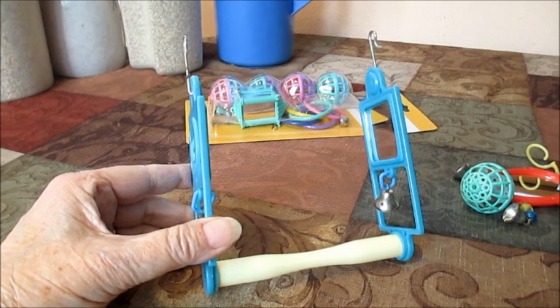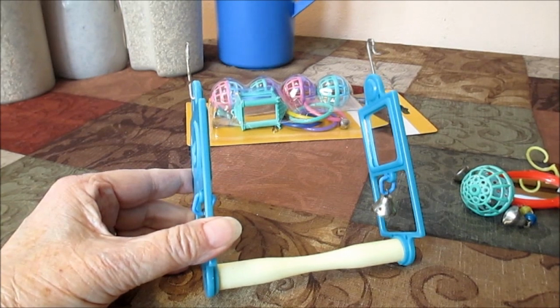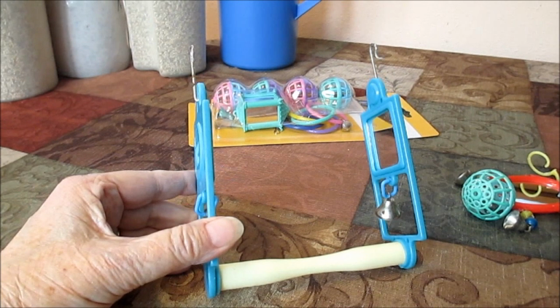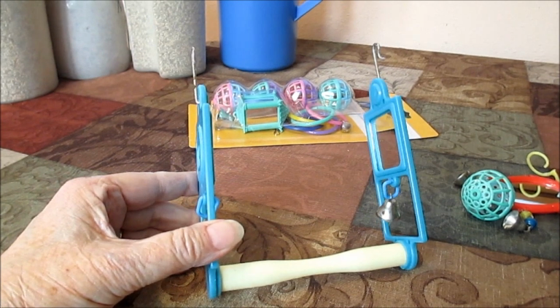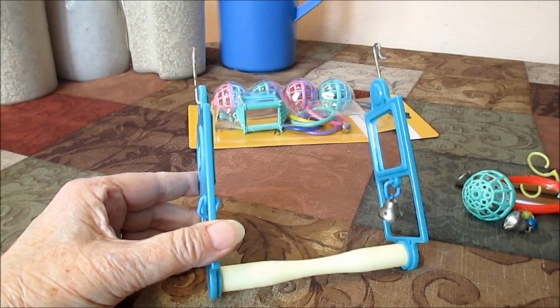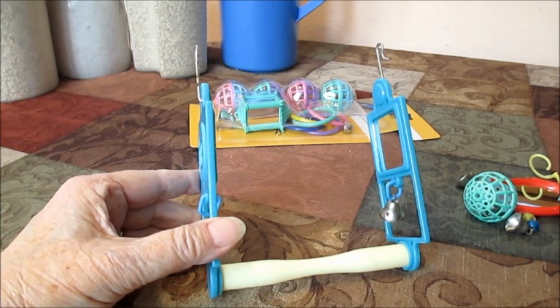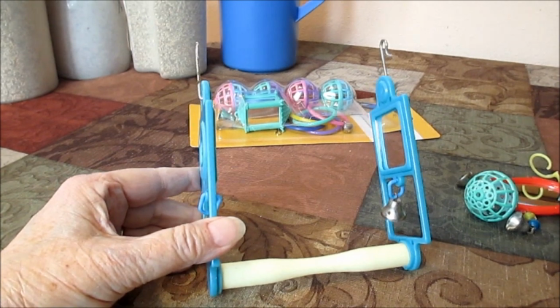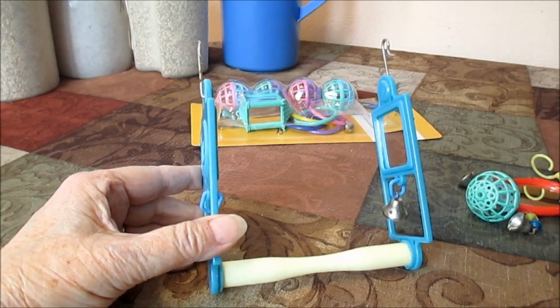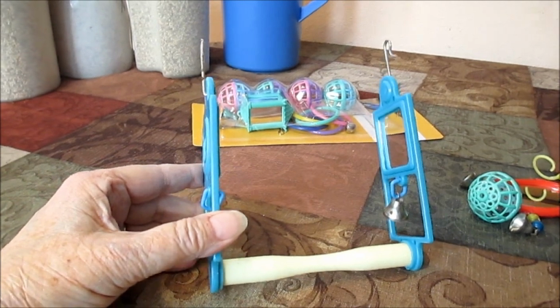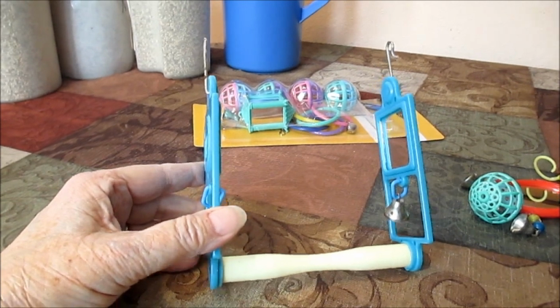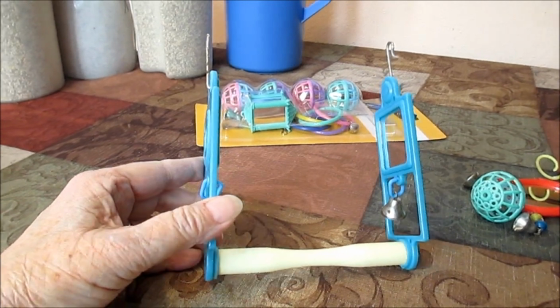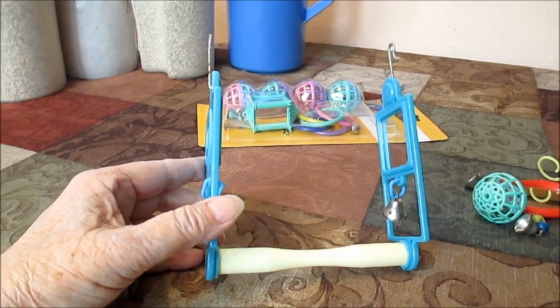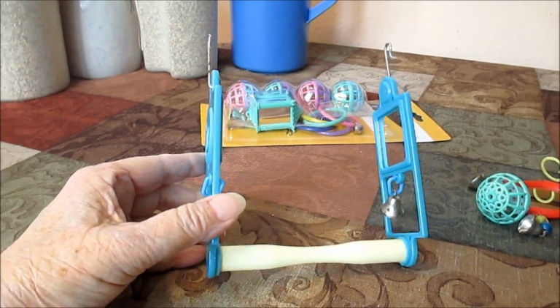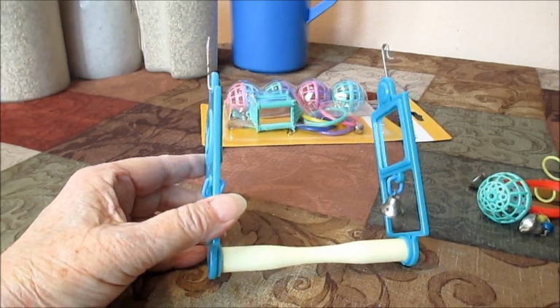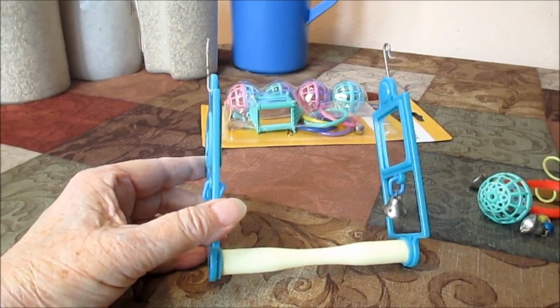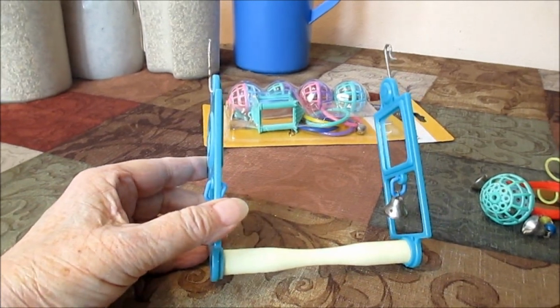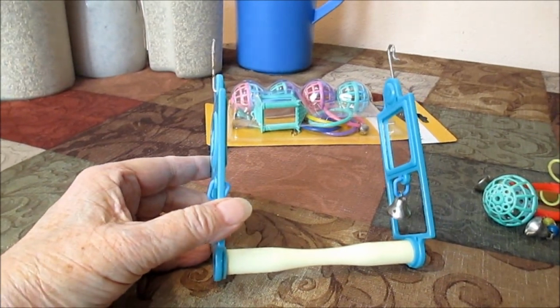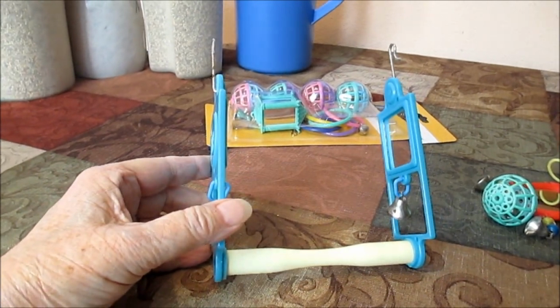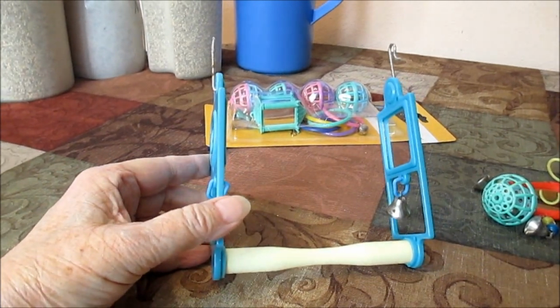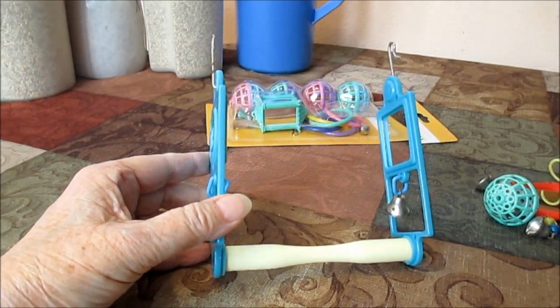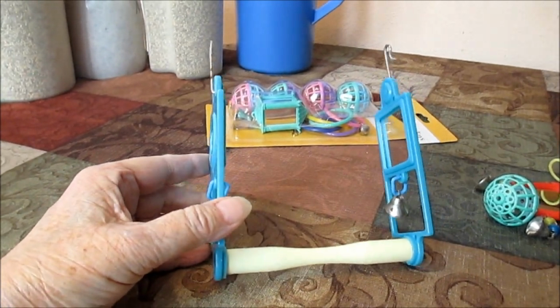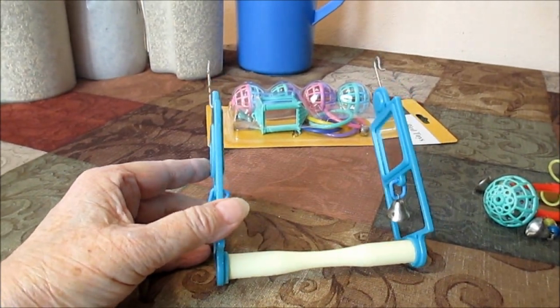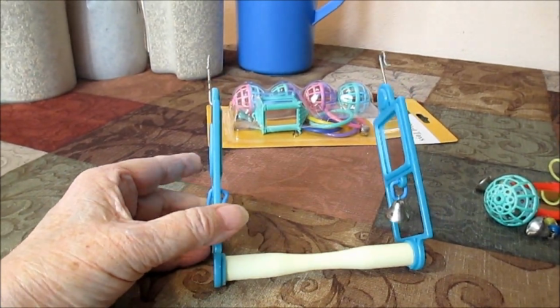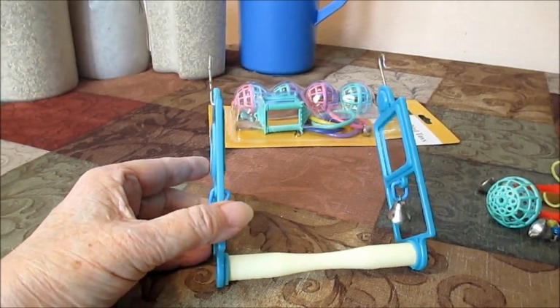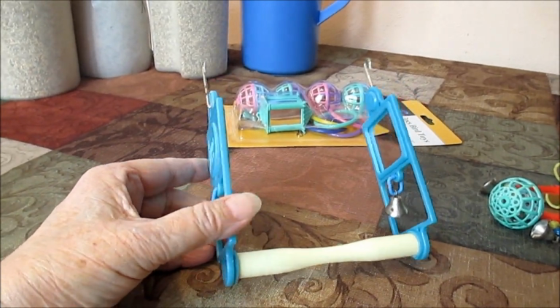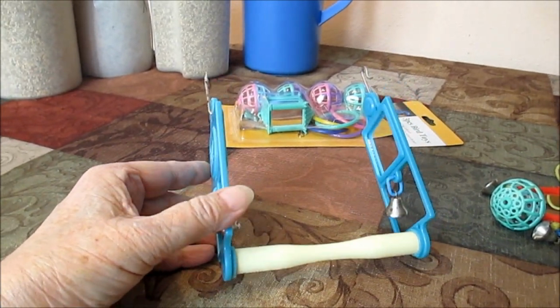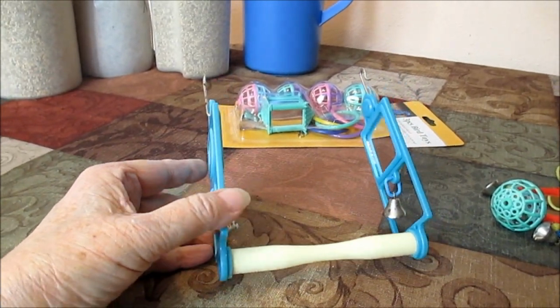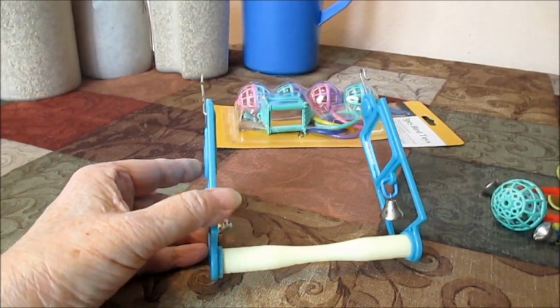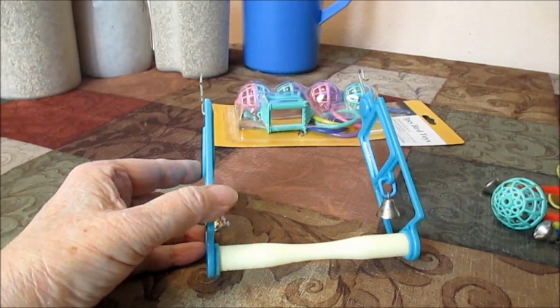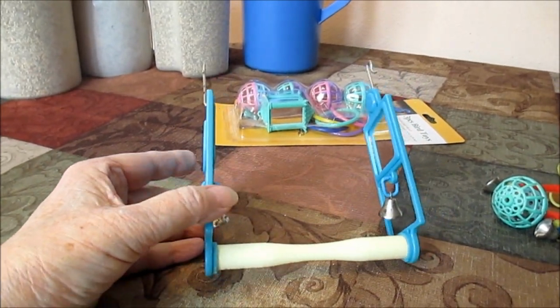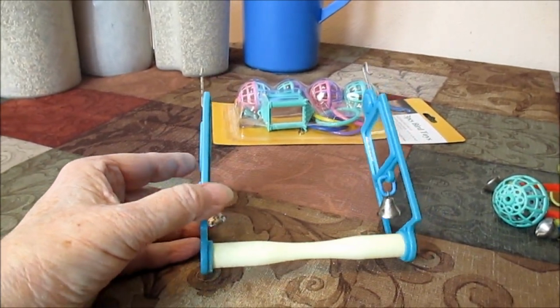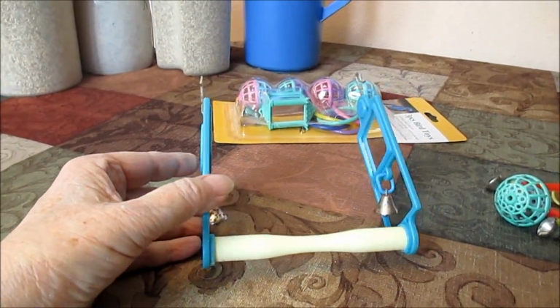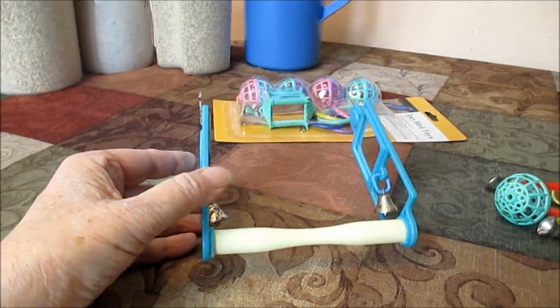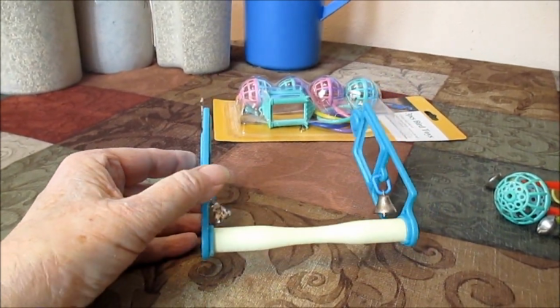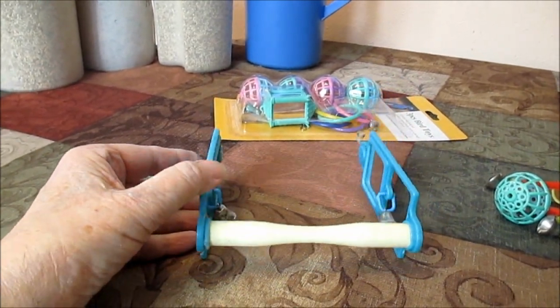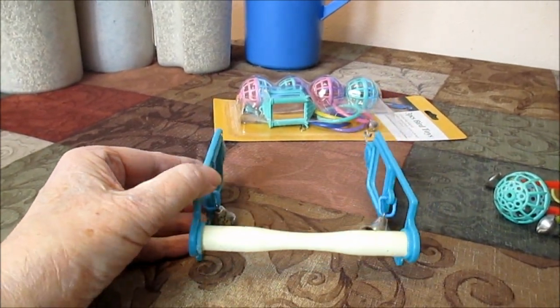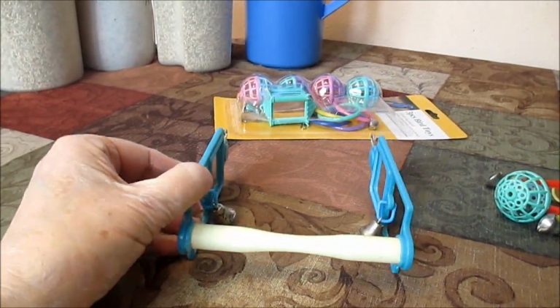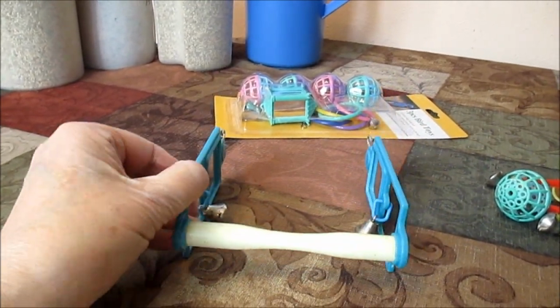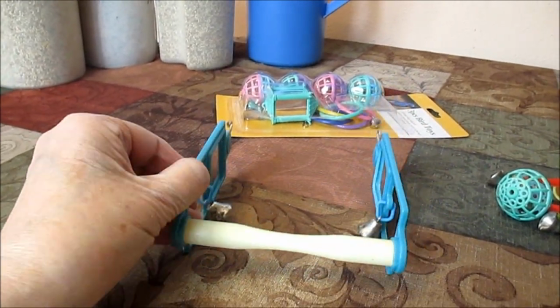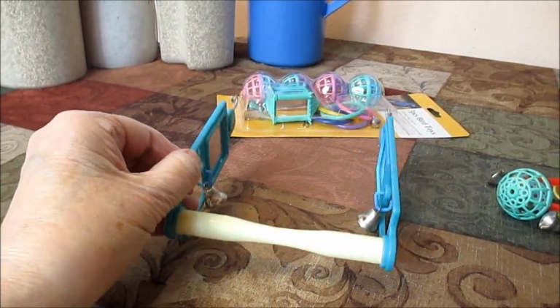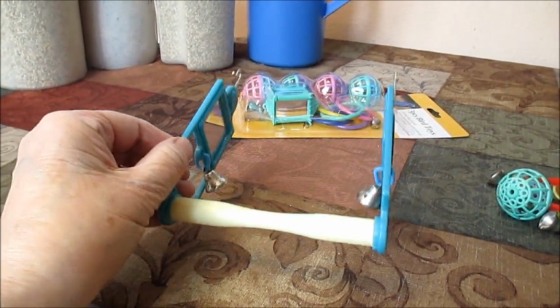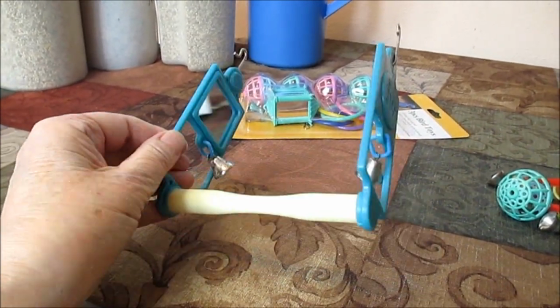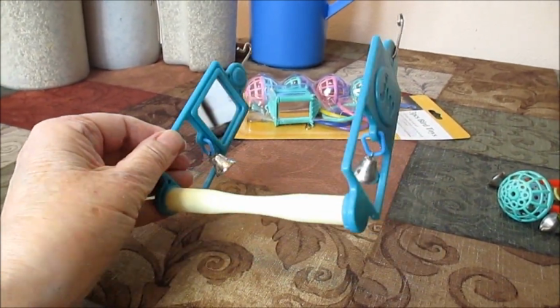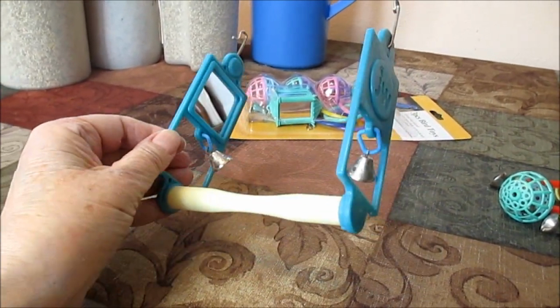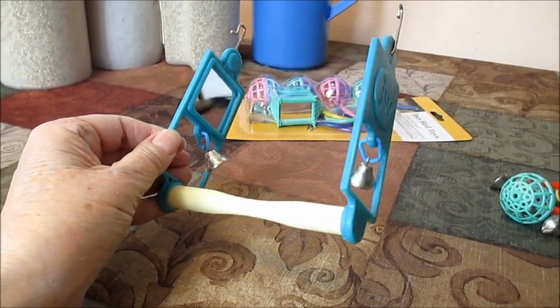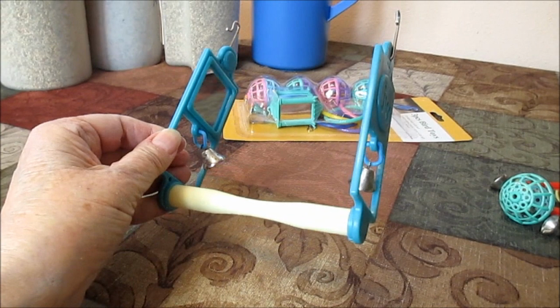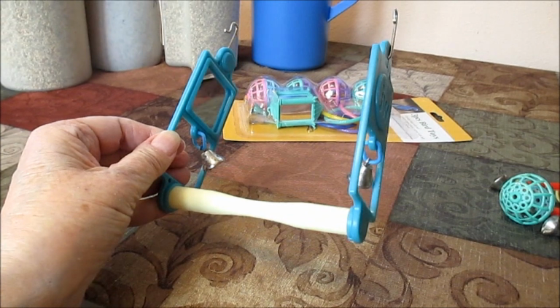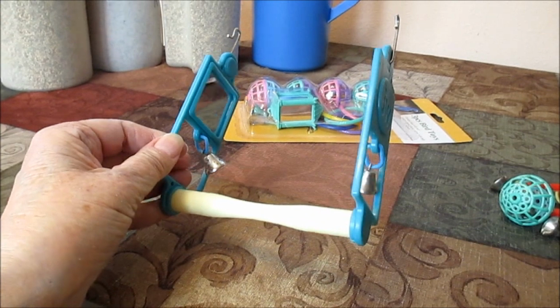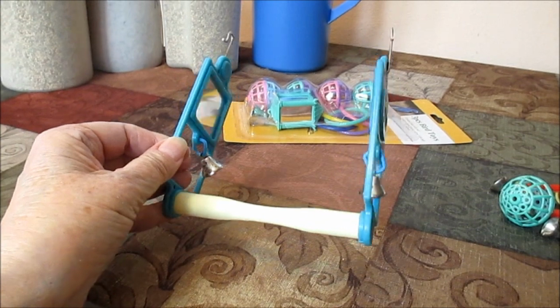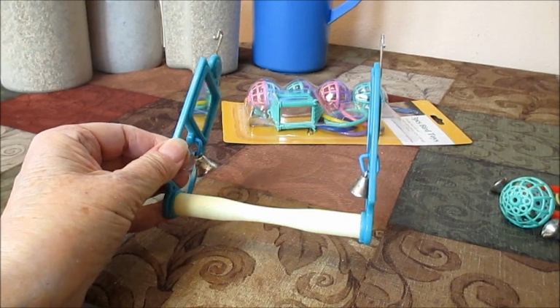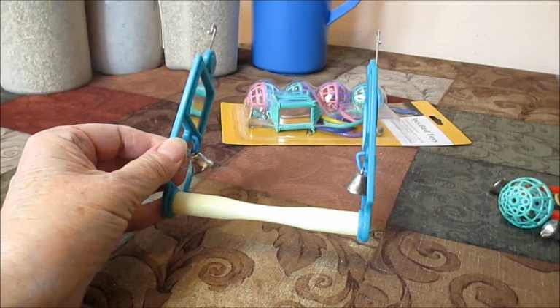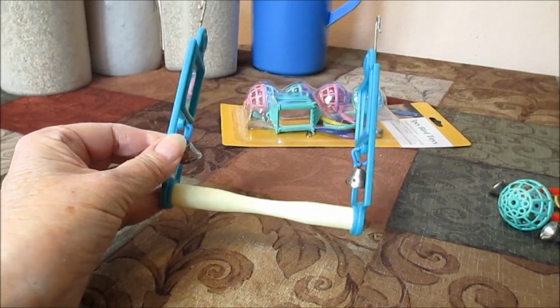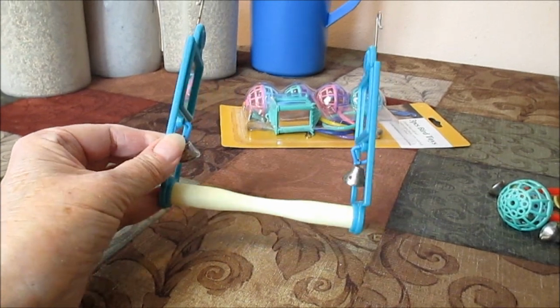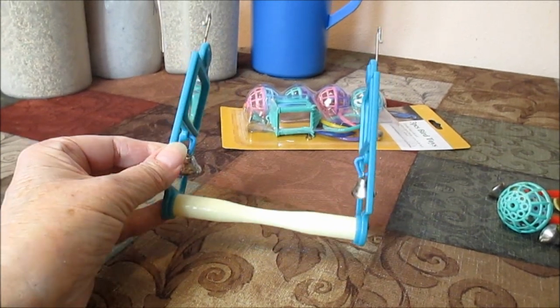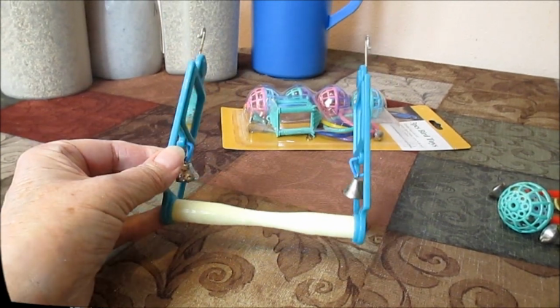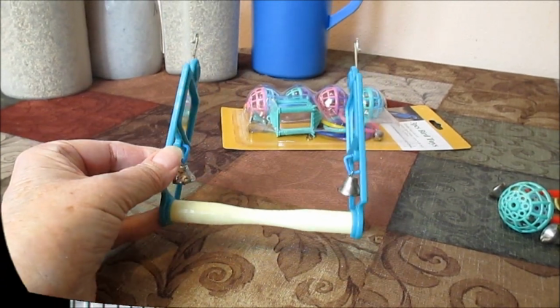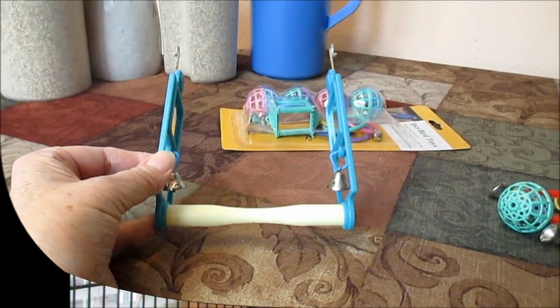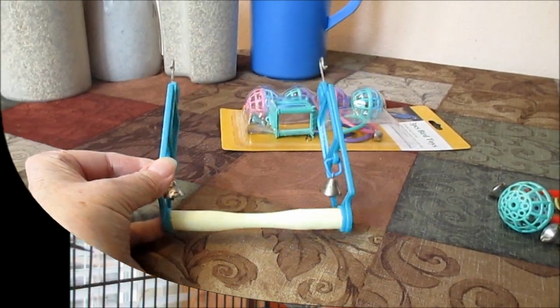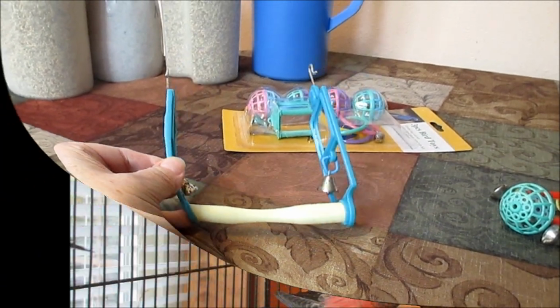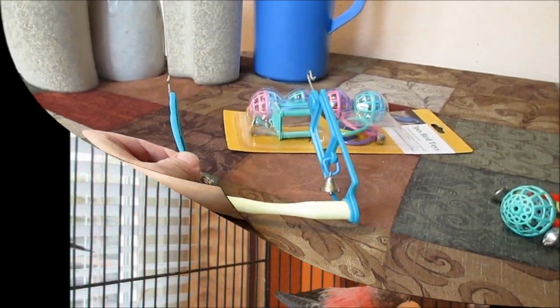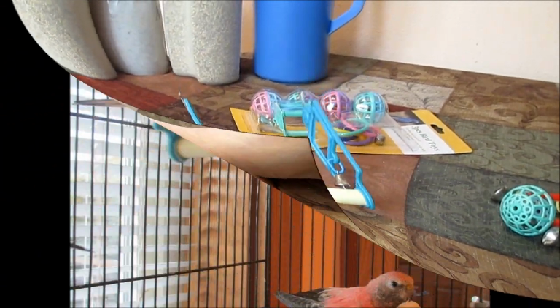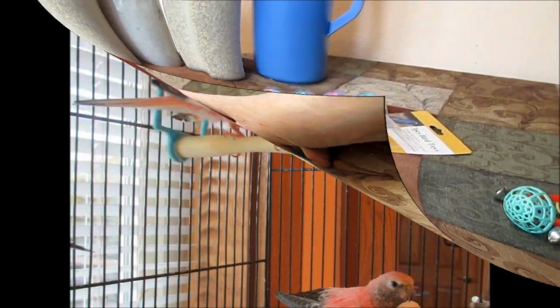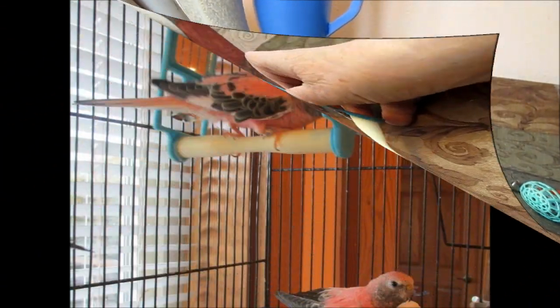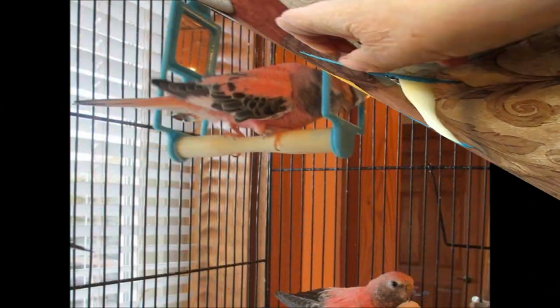All of my cages have one of these swings, and when I have multiple babies in a cage I sometimes have at least two of them.